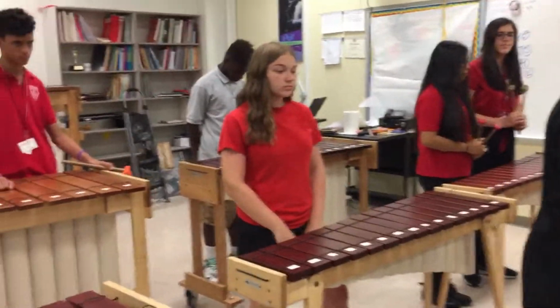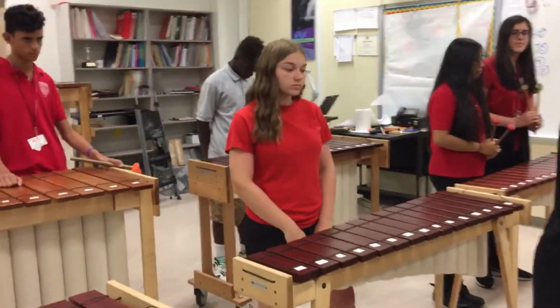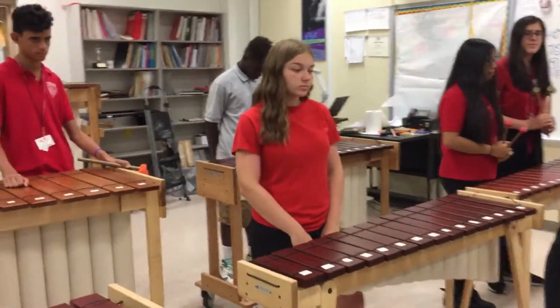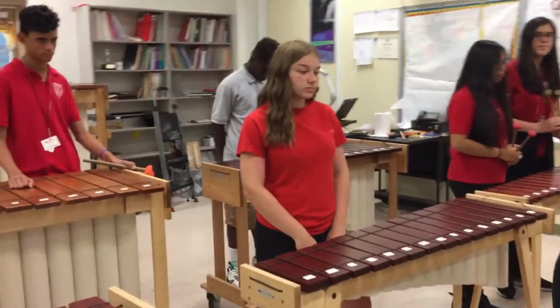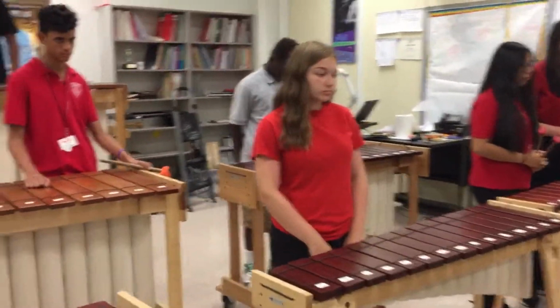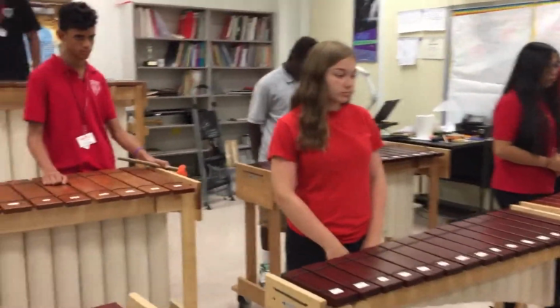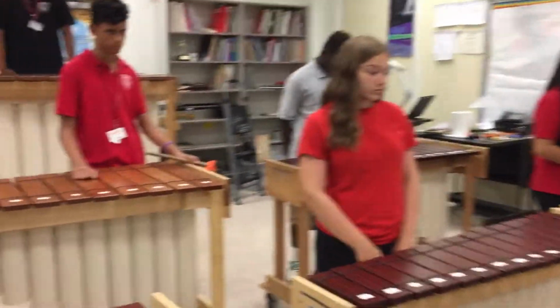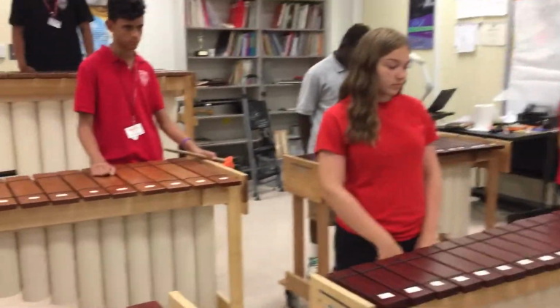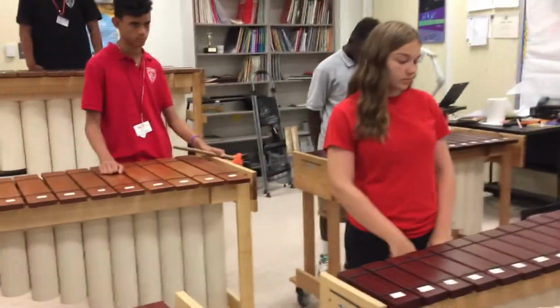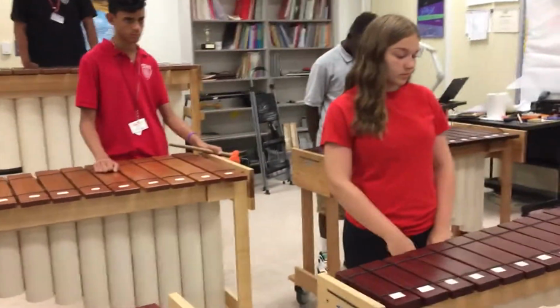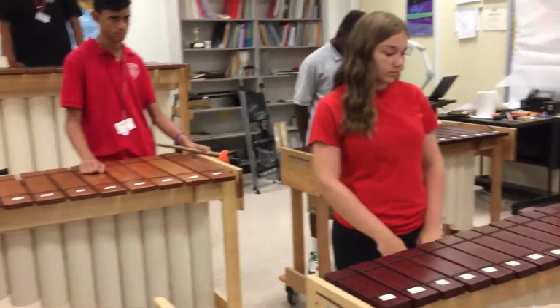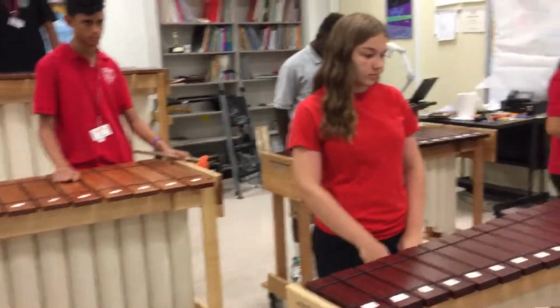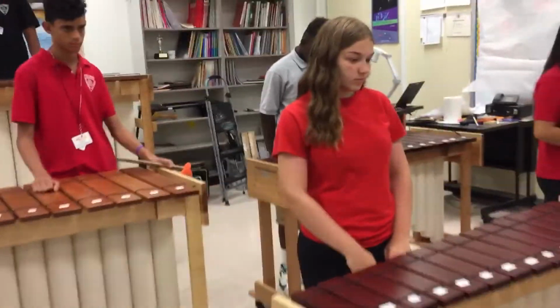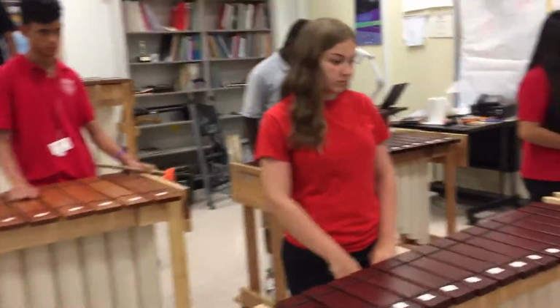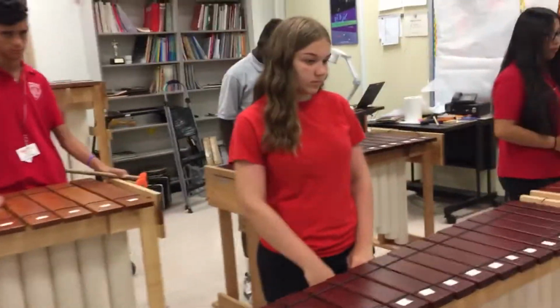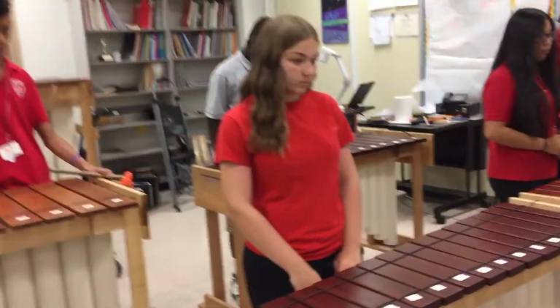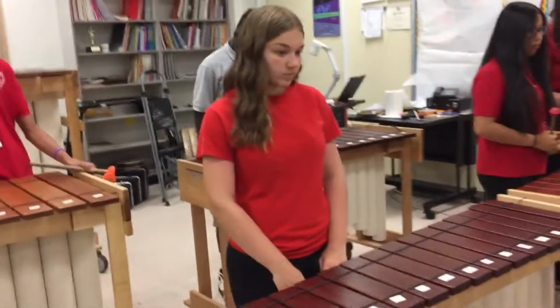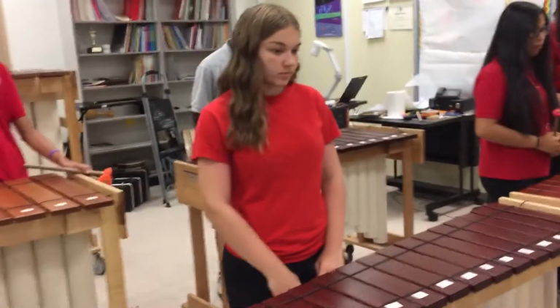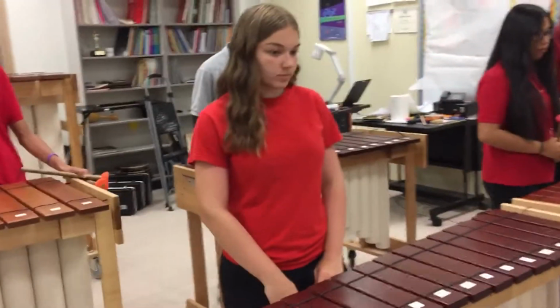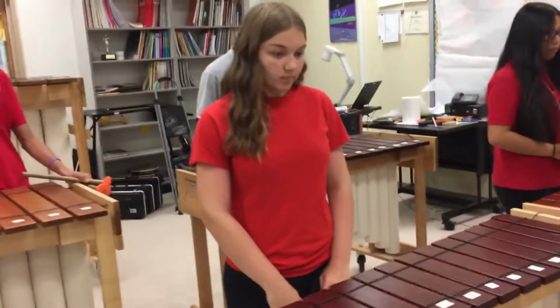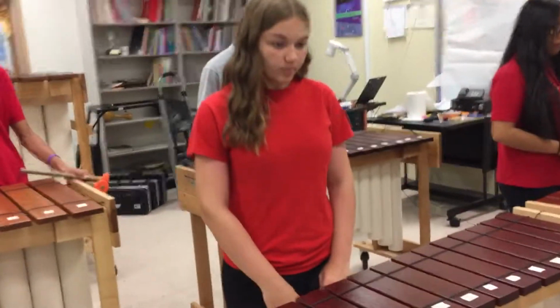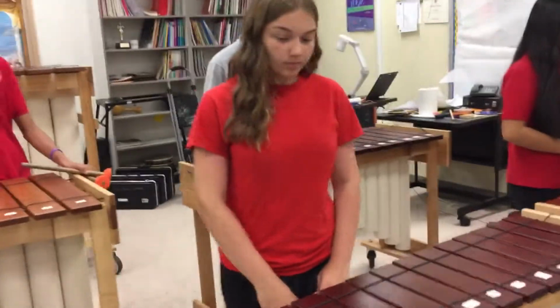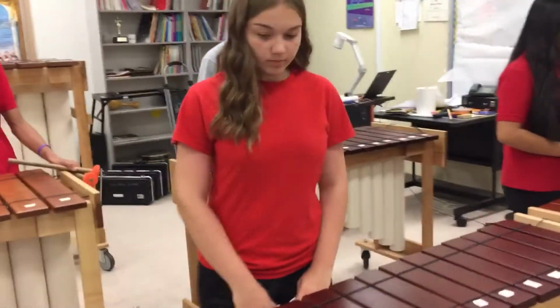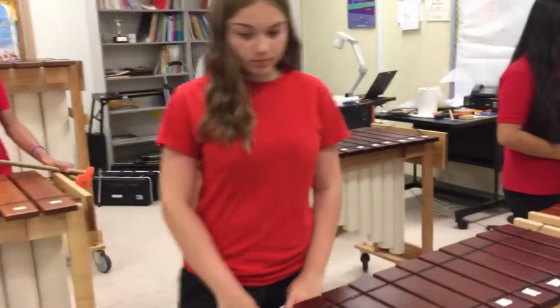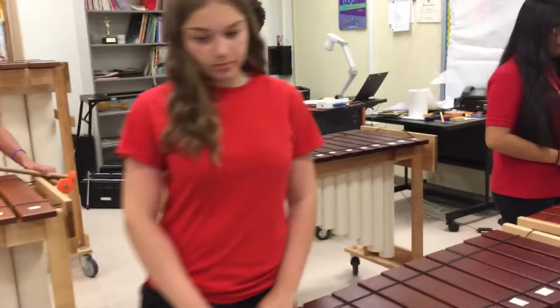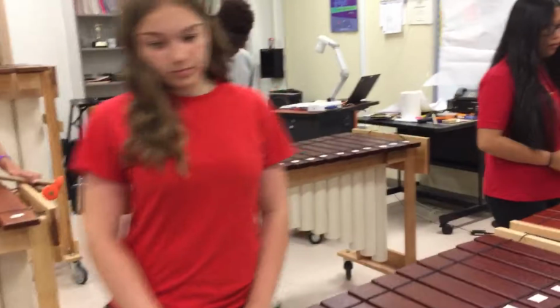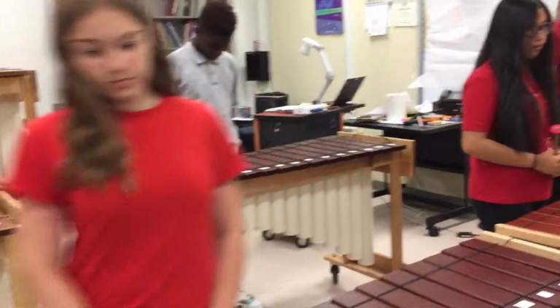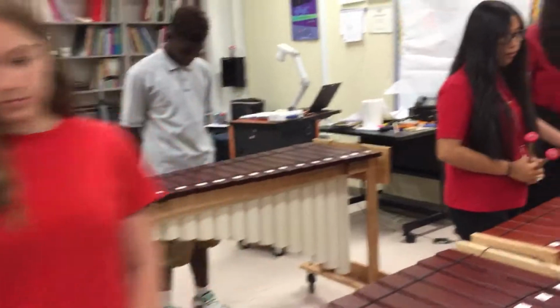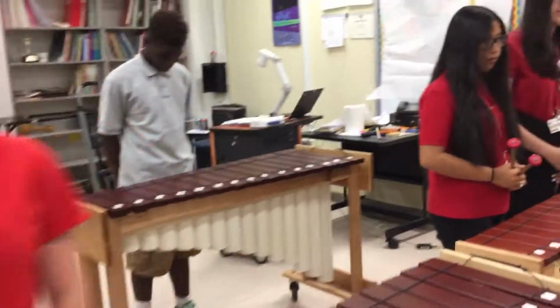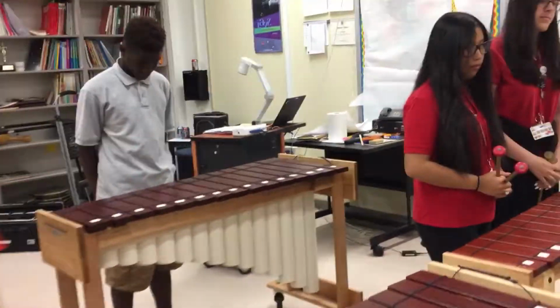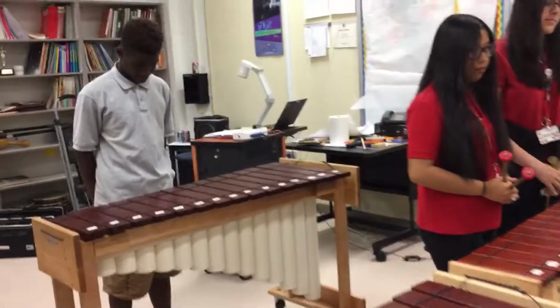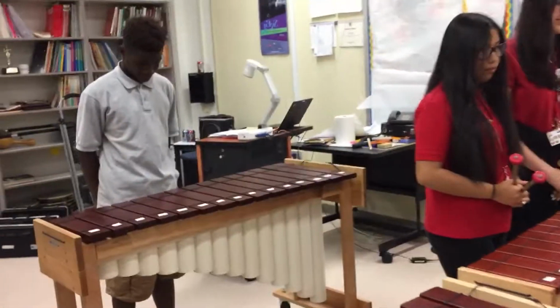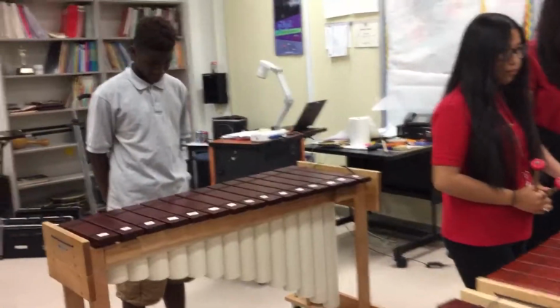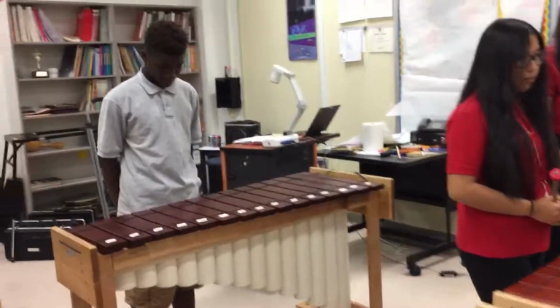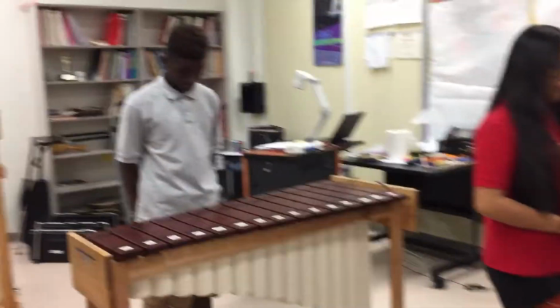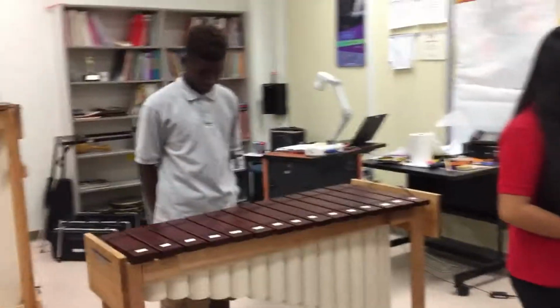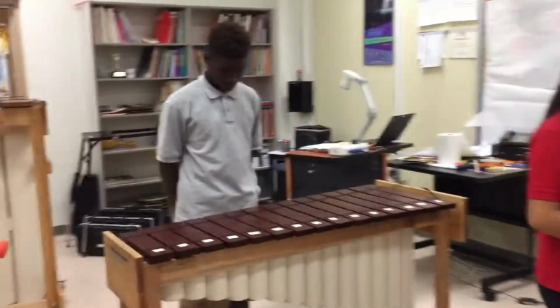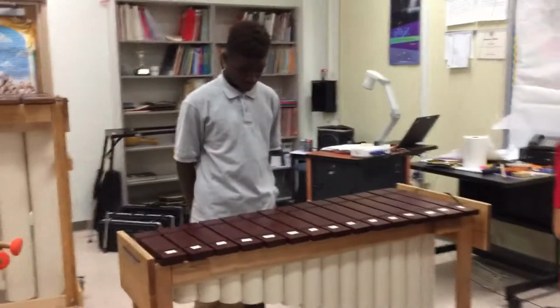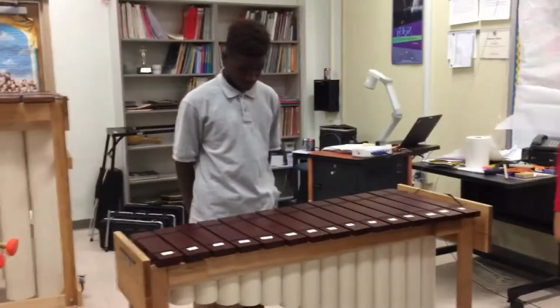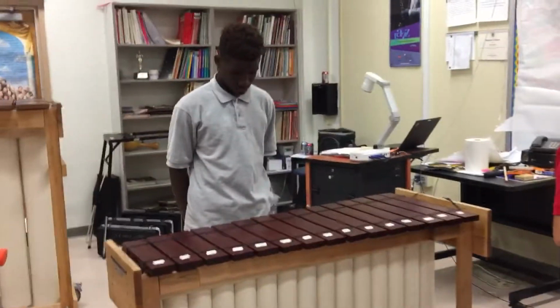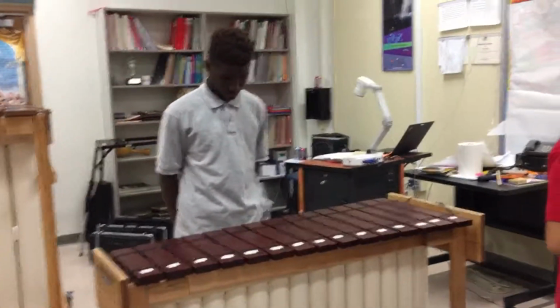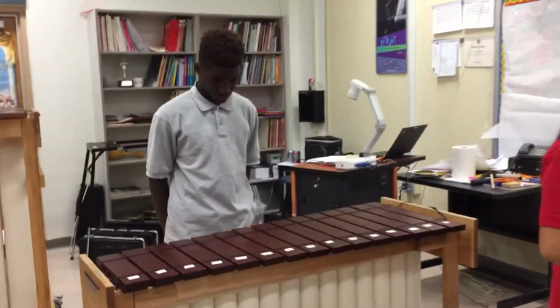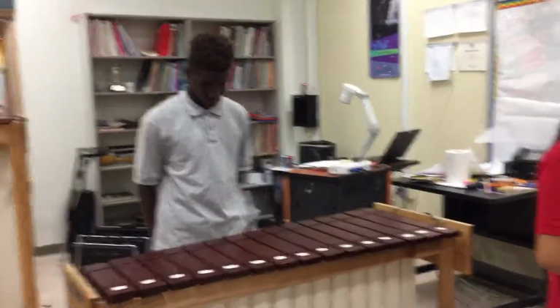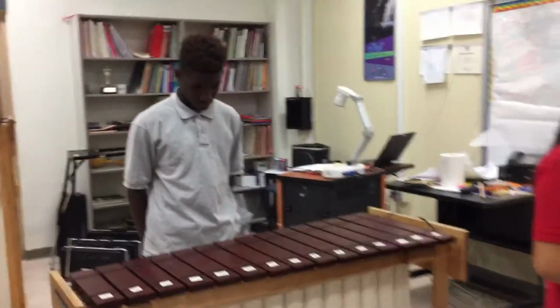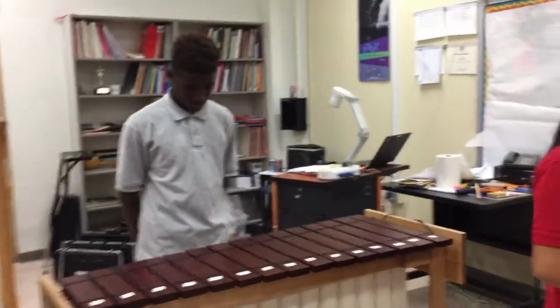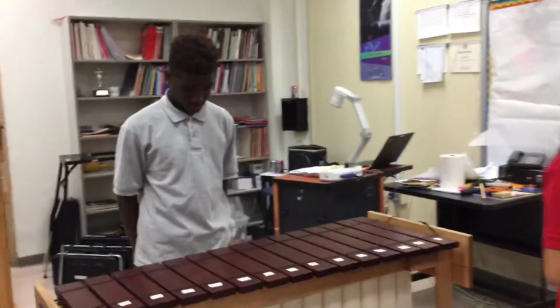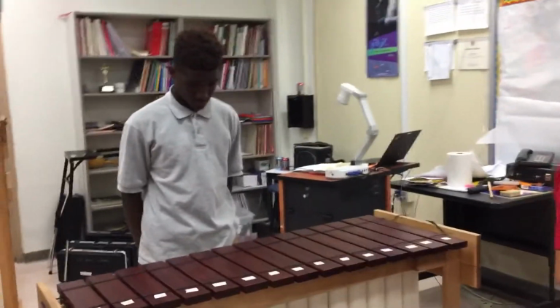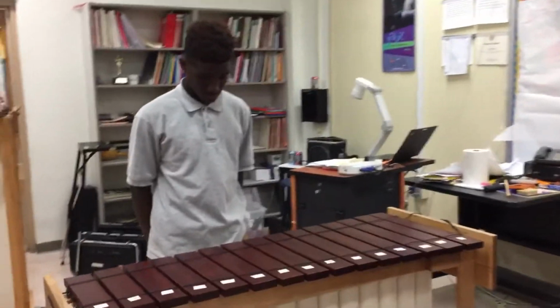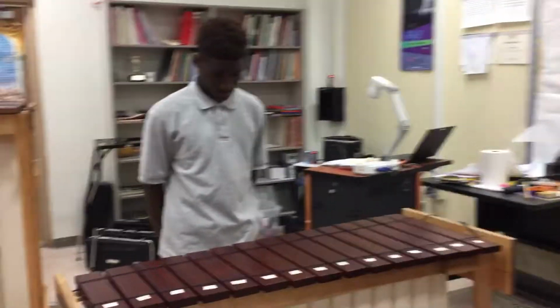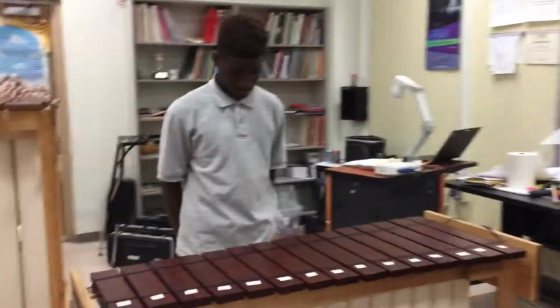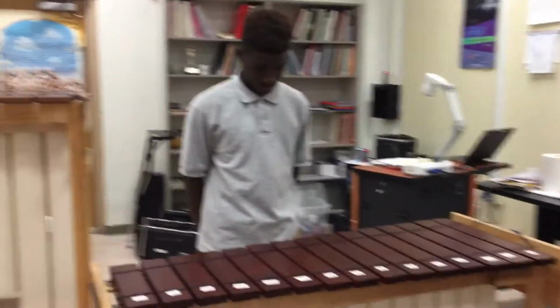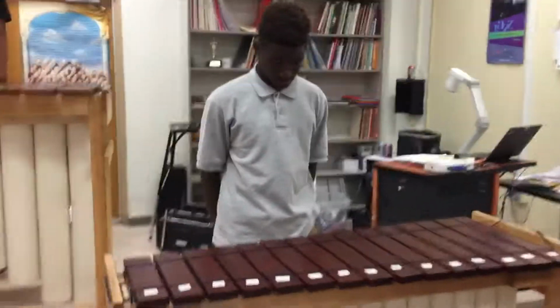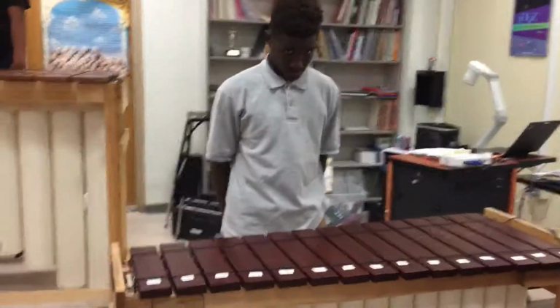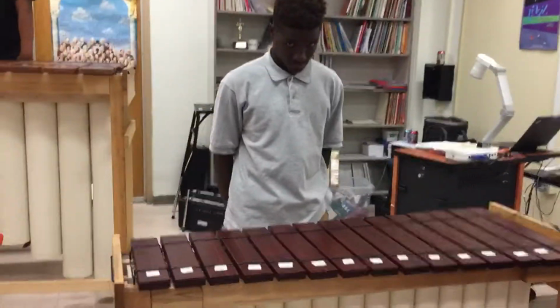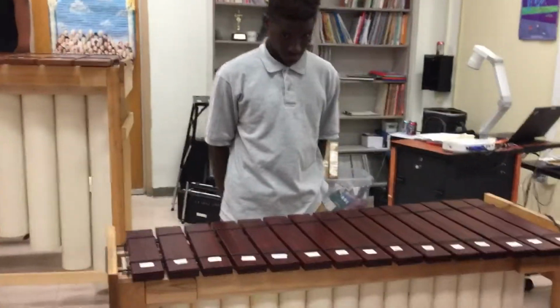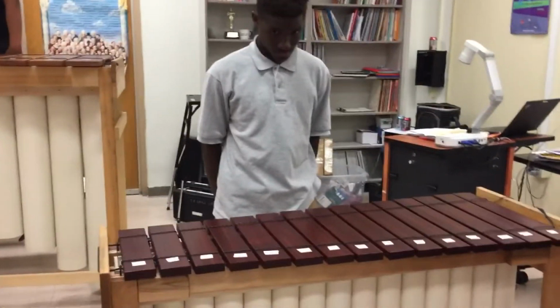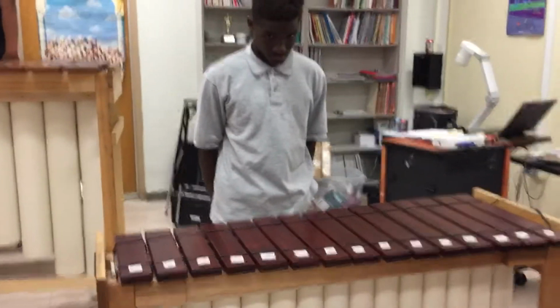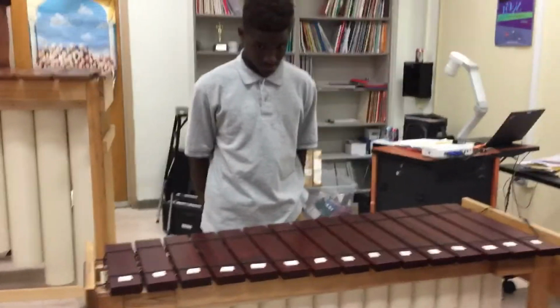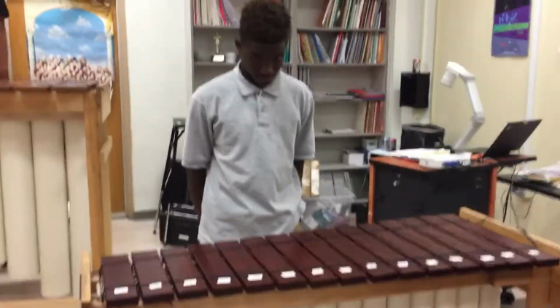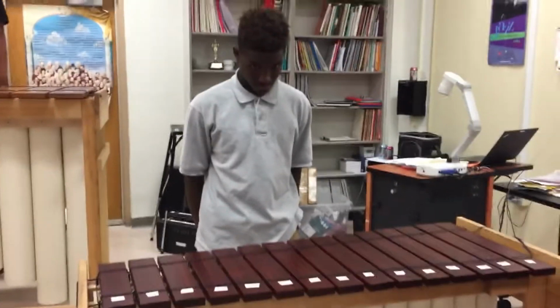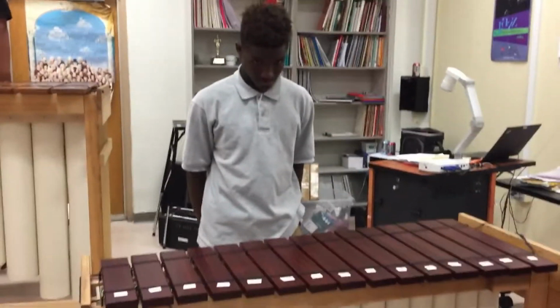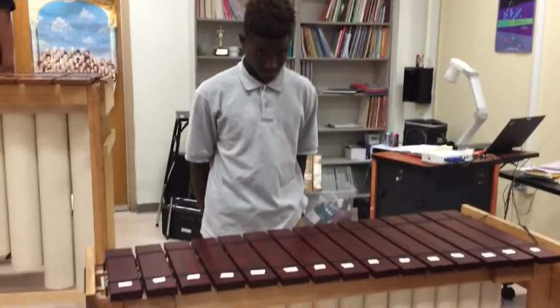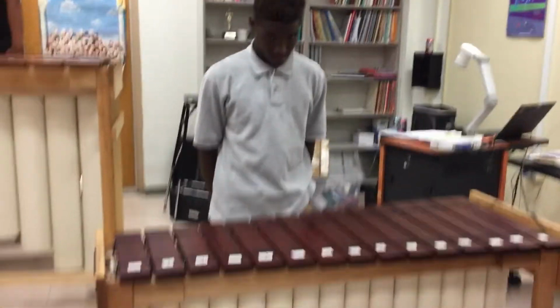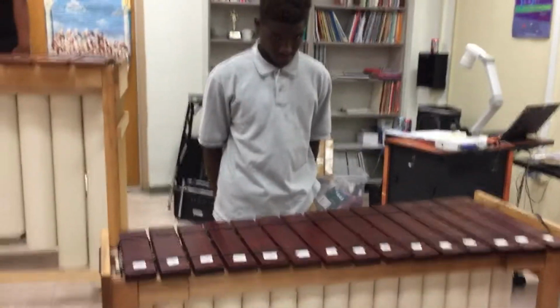Next is our tenor marimba and it's going to play a little counter melody to what we've been playing.